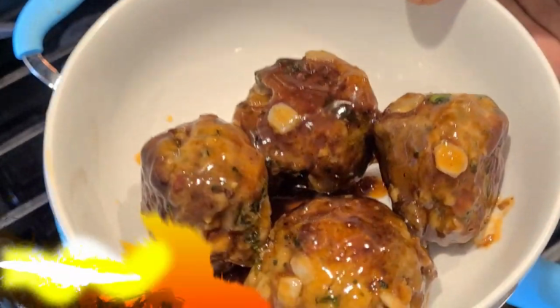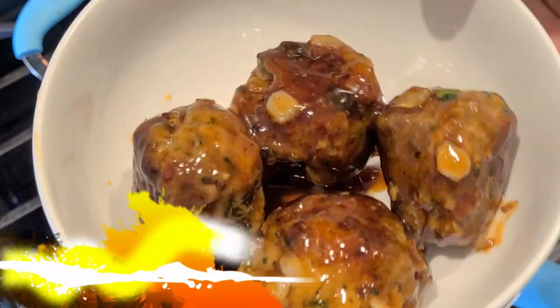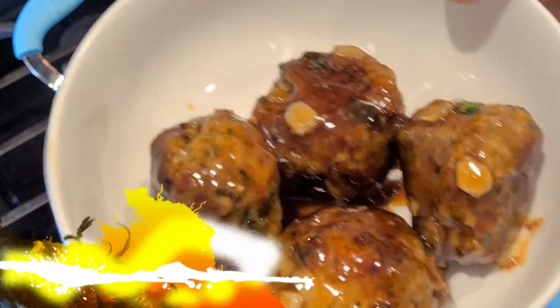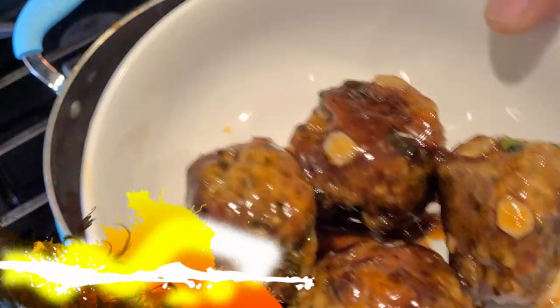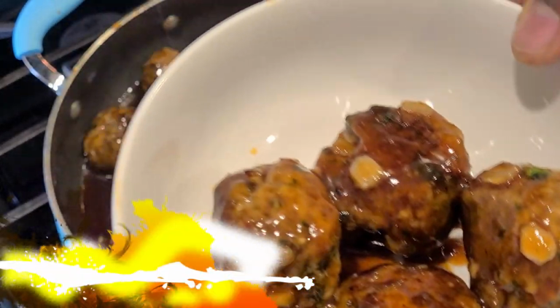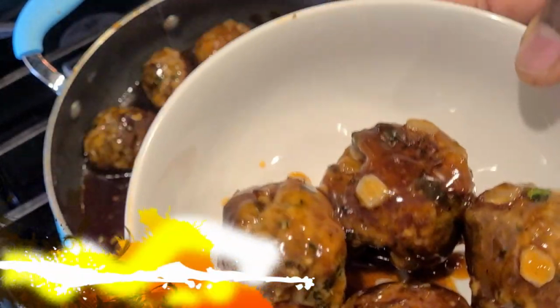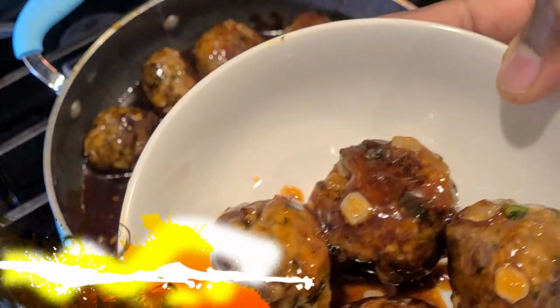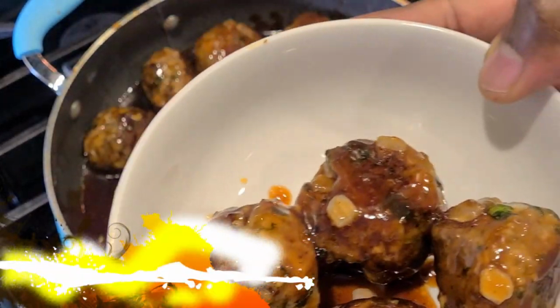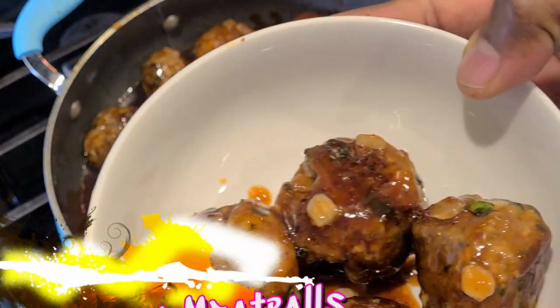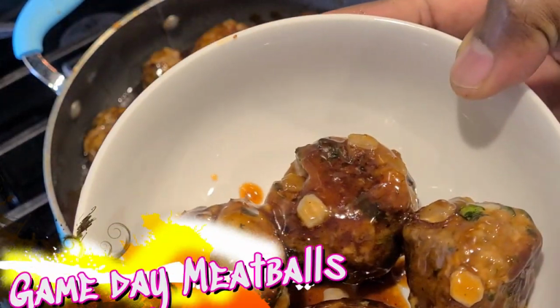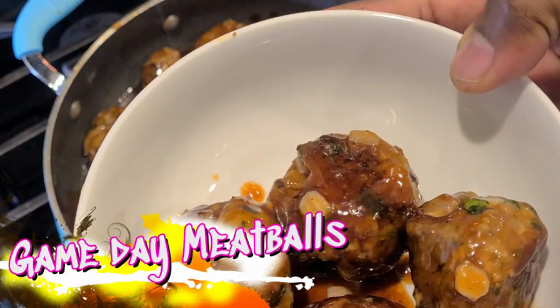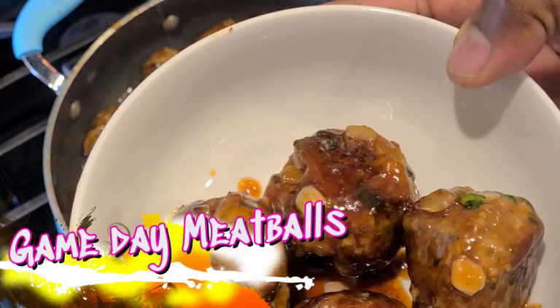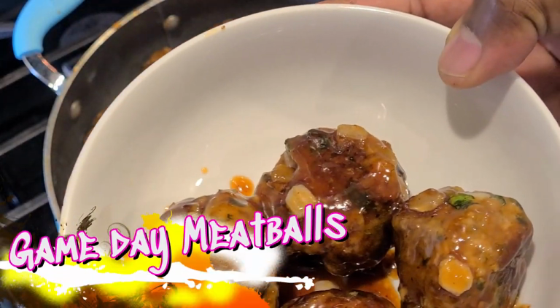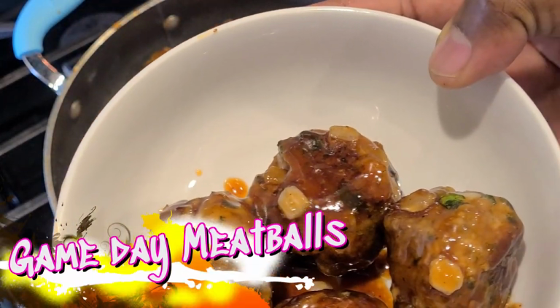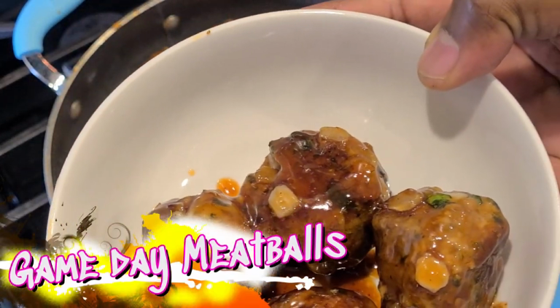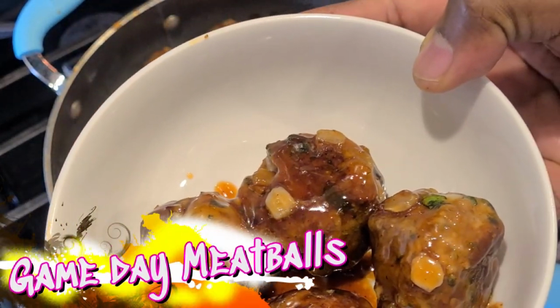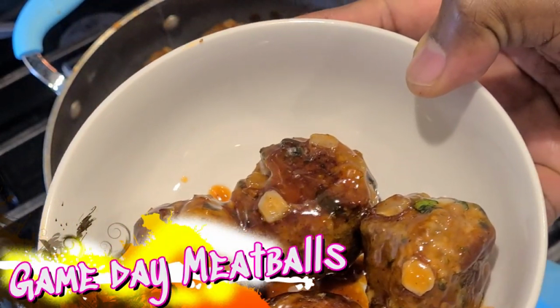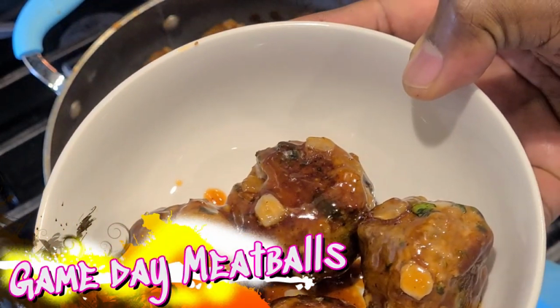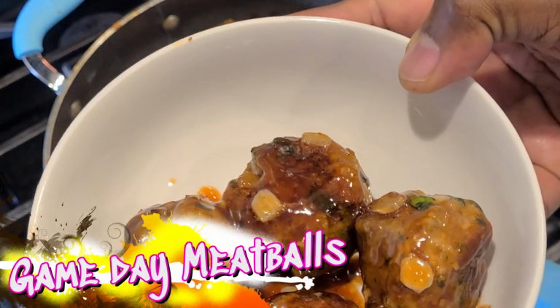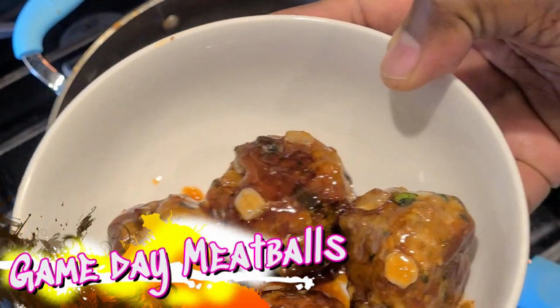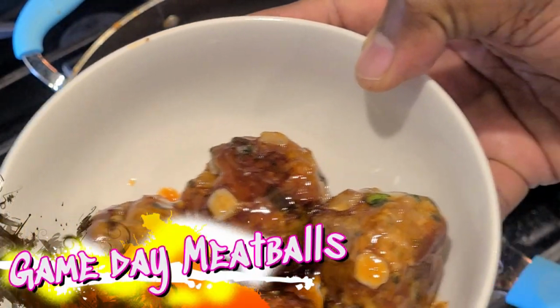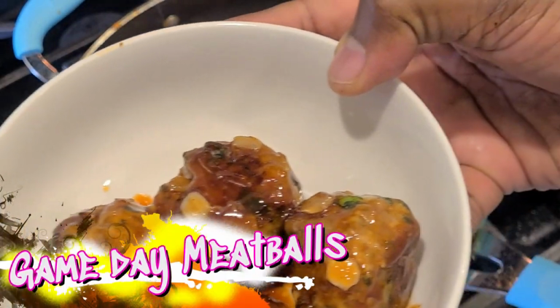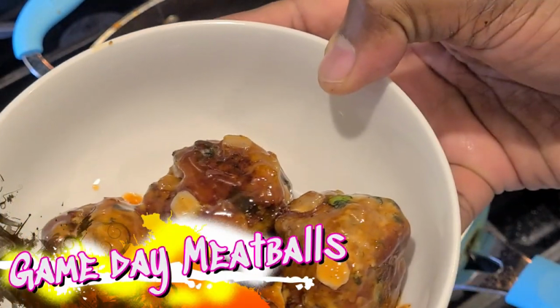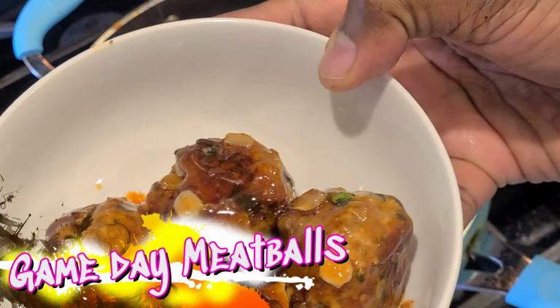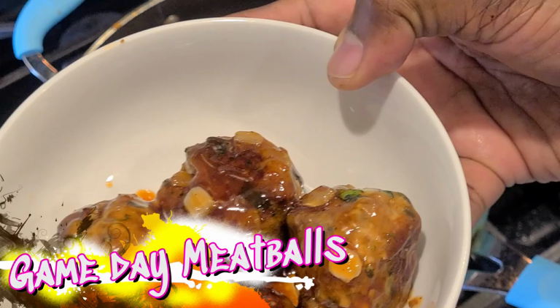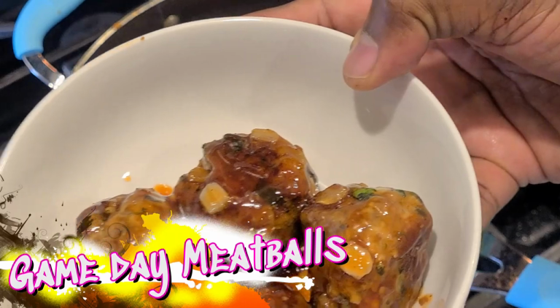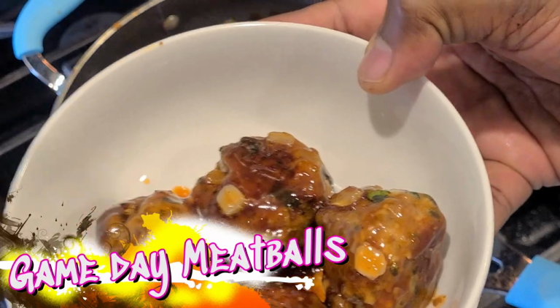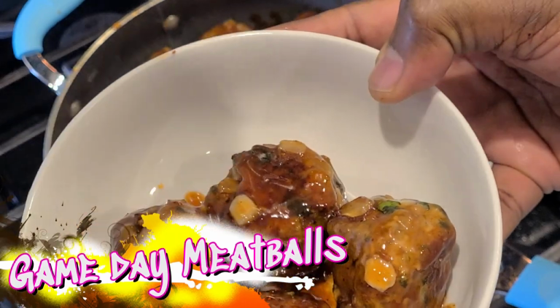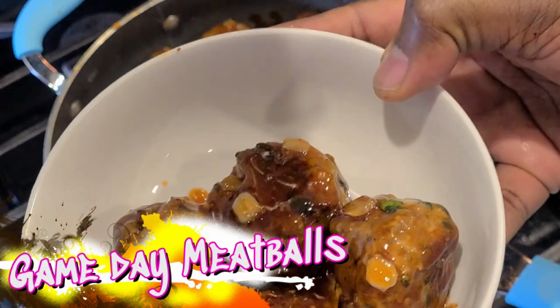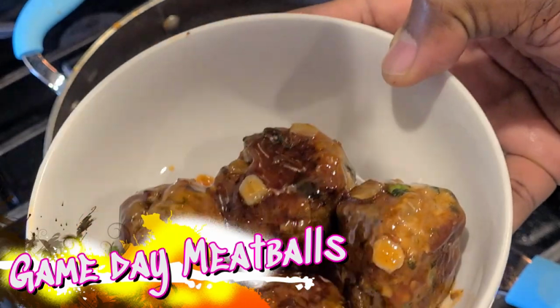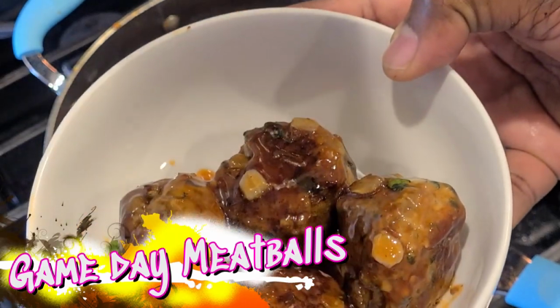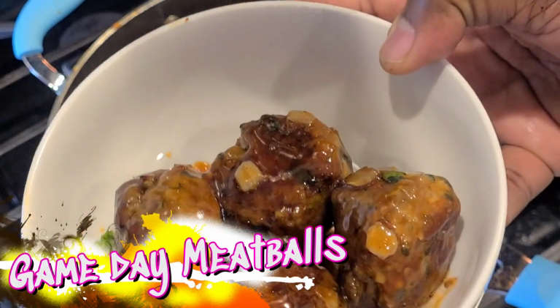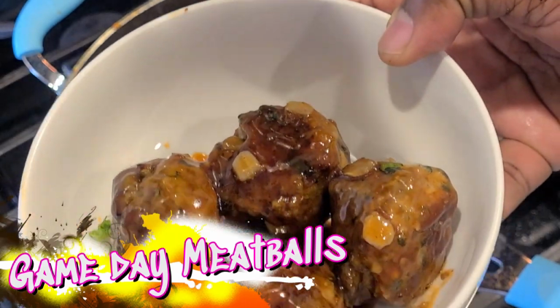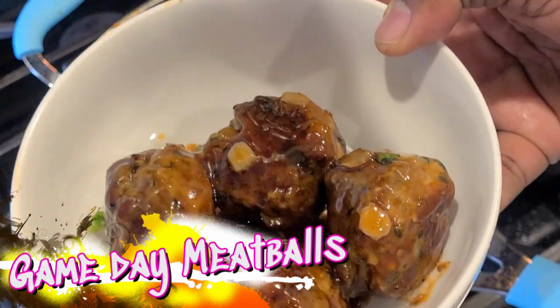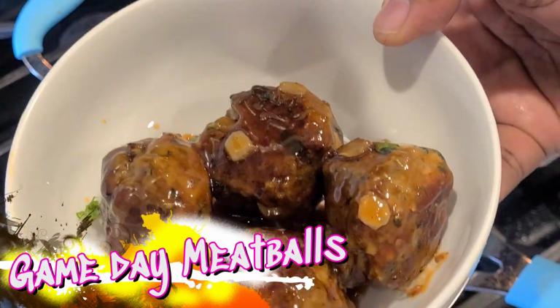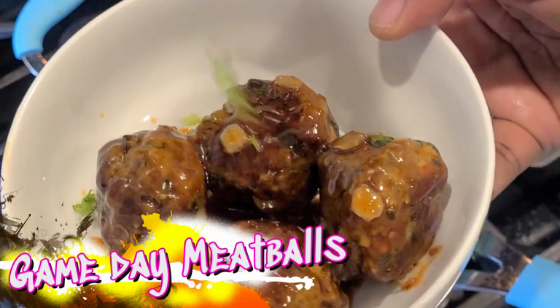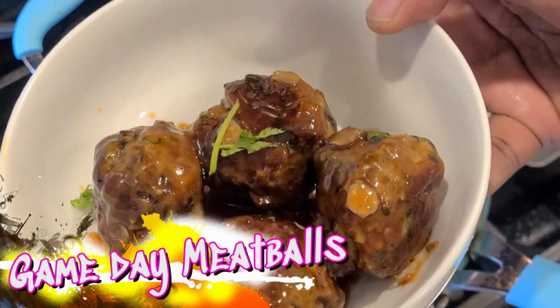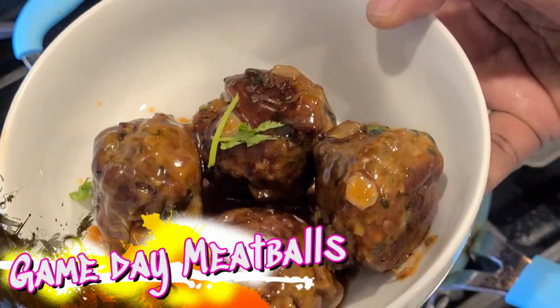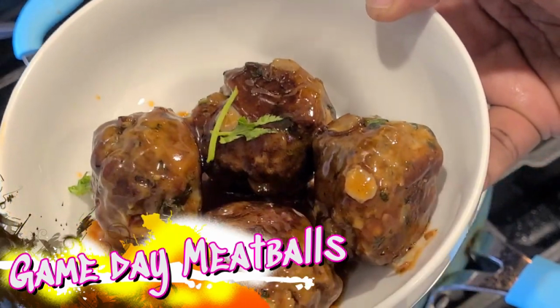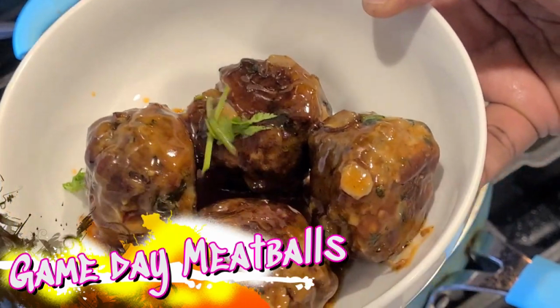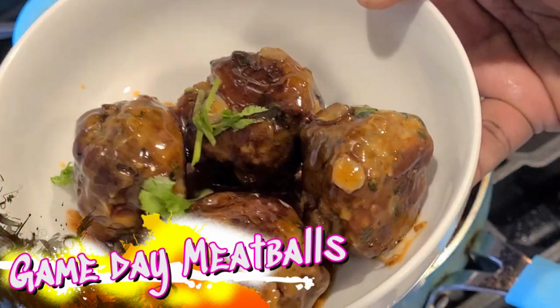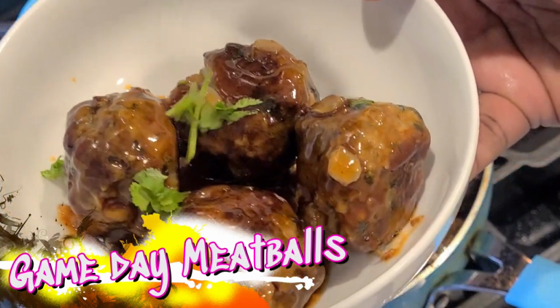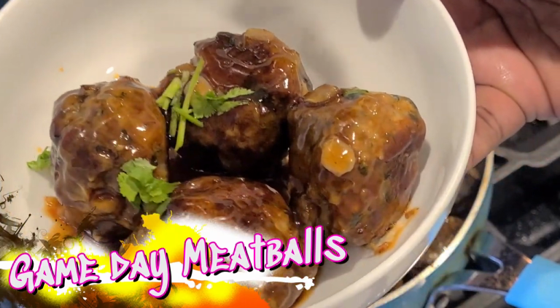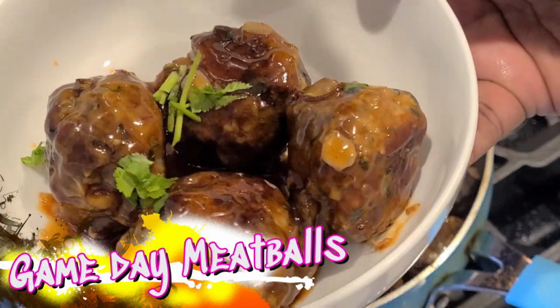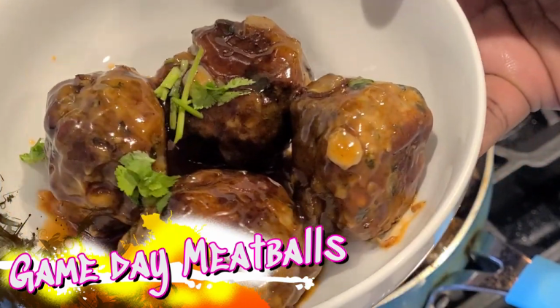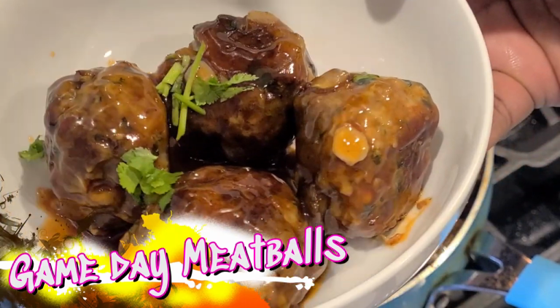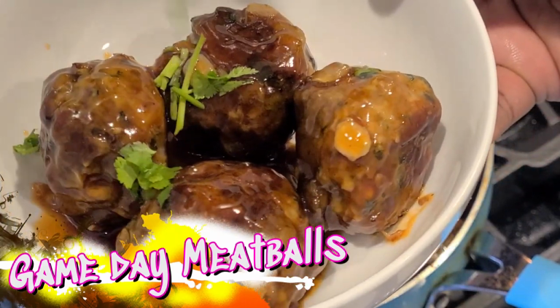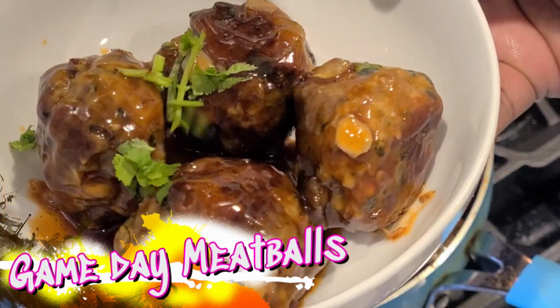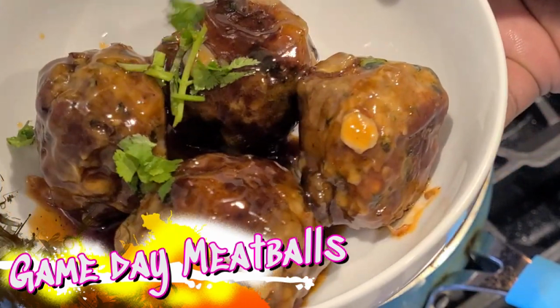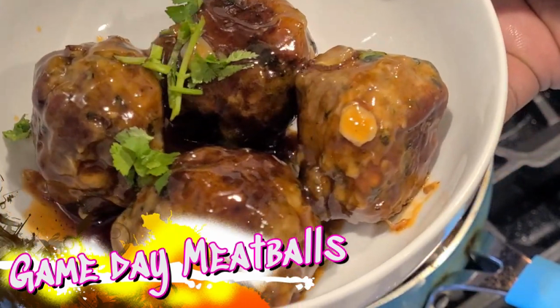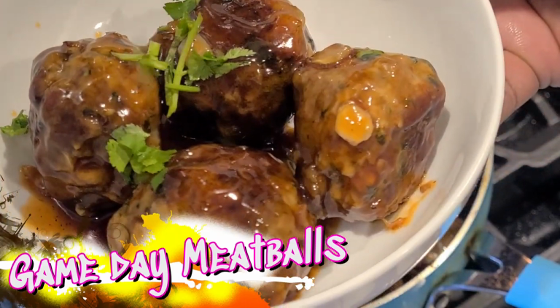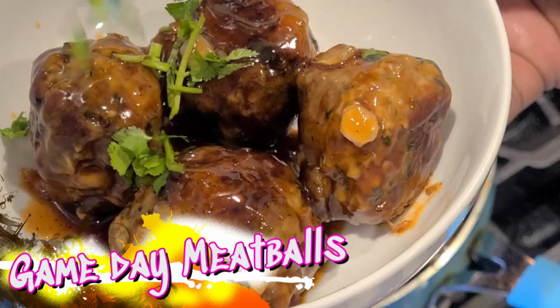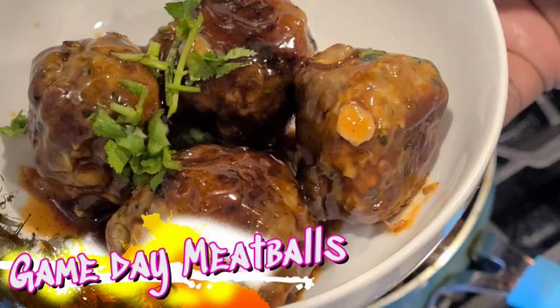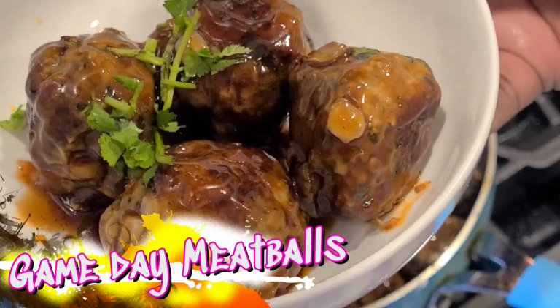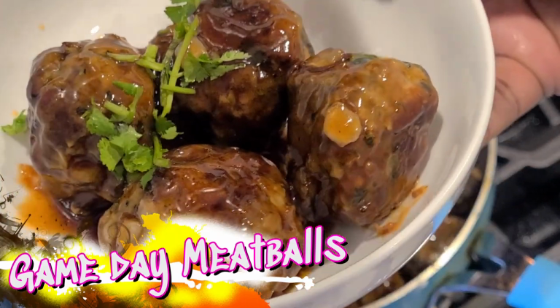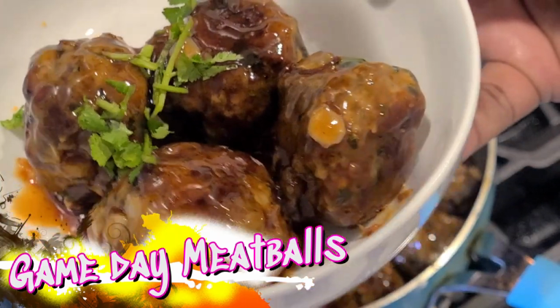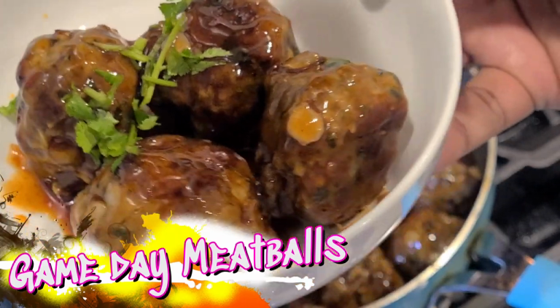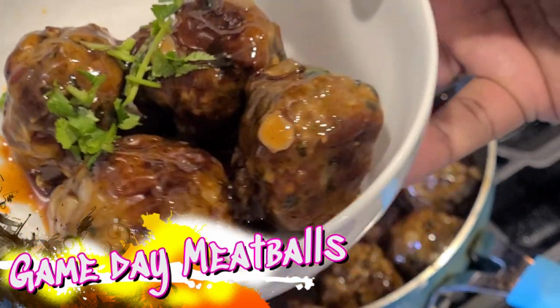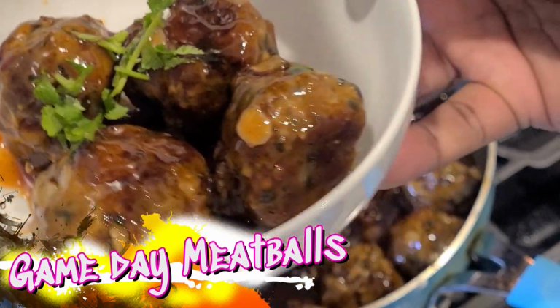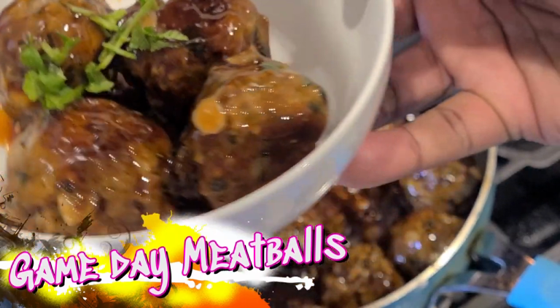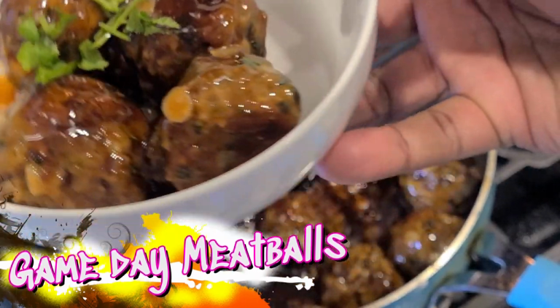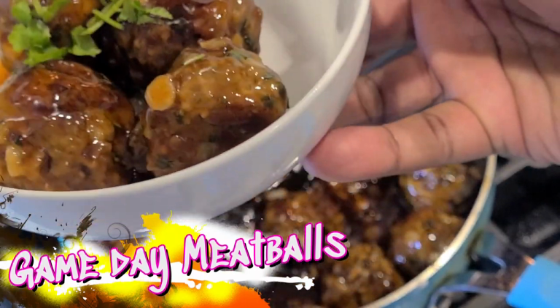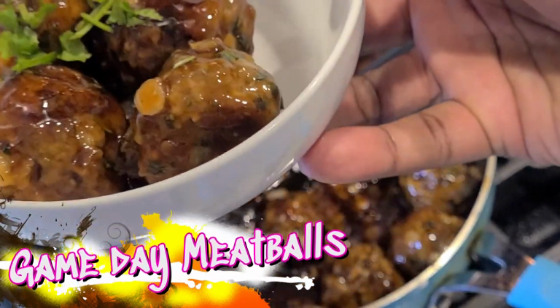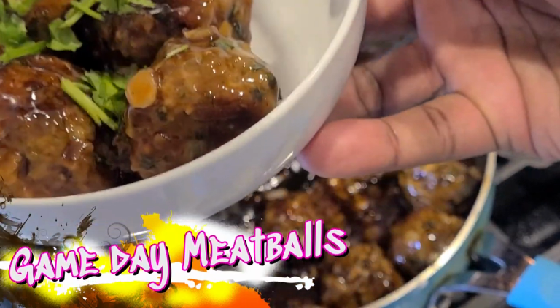Welcome back to my channel everybody, and today we're making game day meatballs. Let's get it in this video, y'all, and let's go.